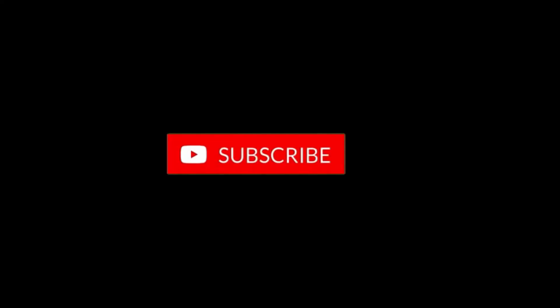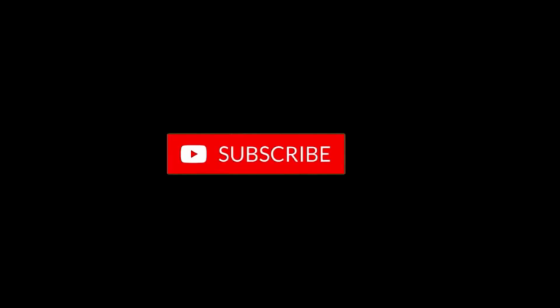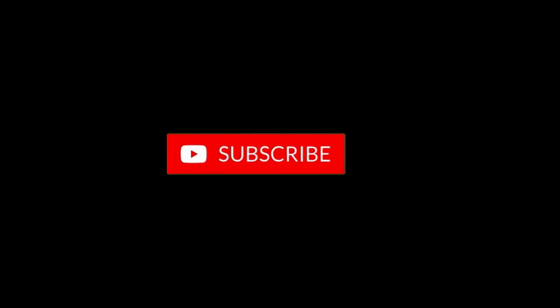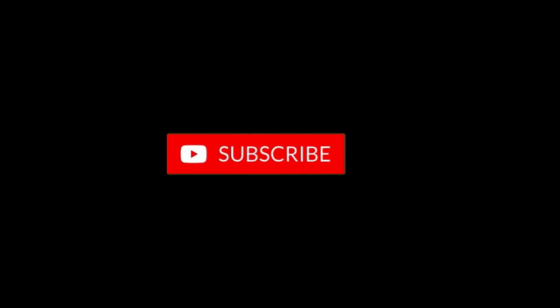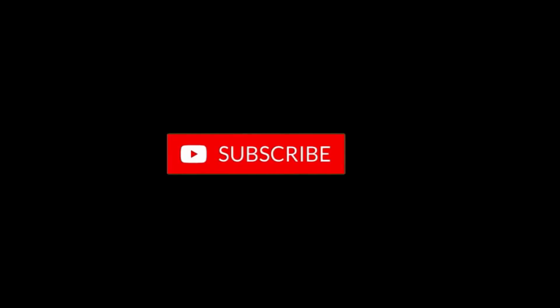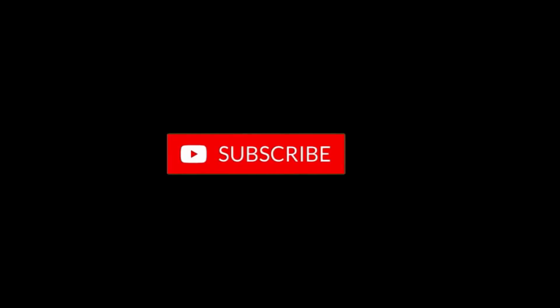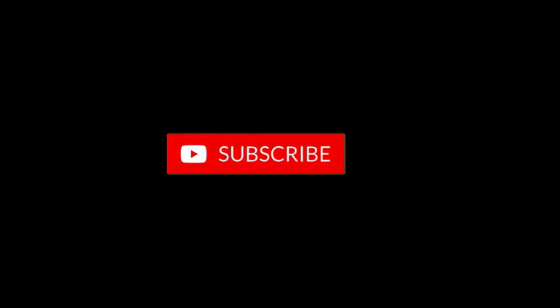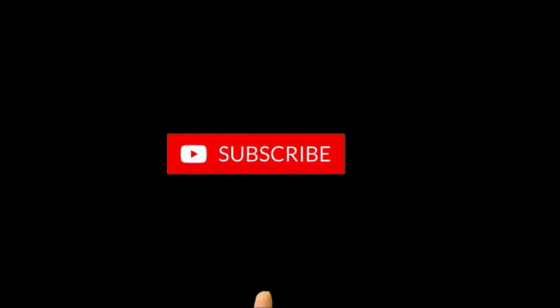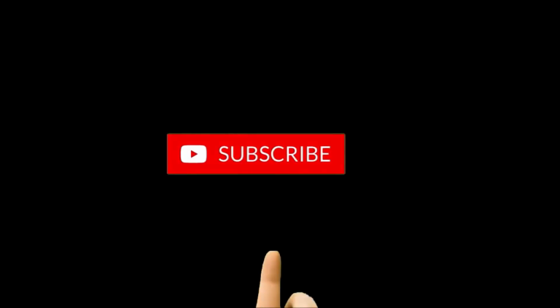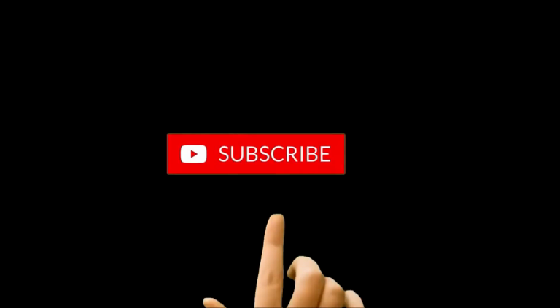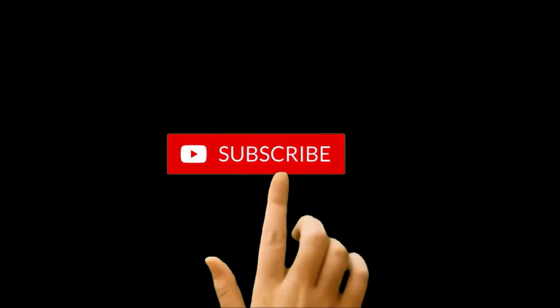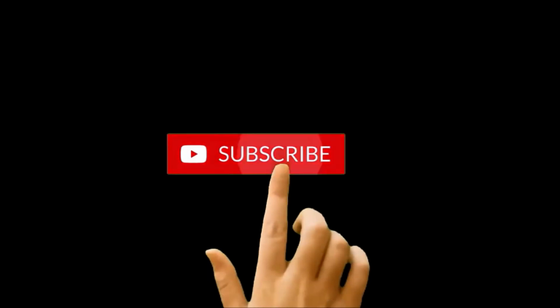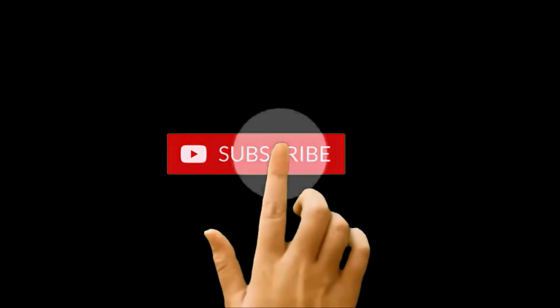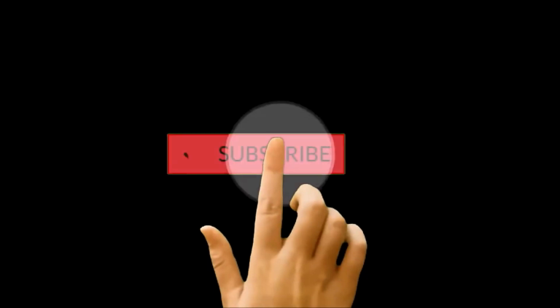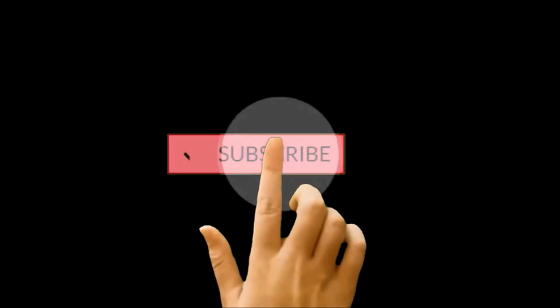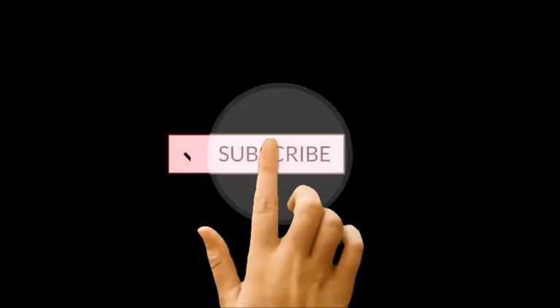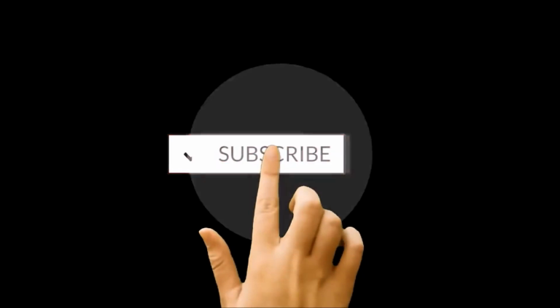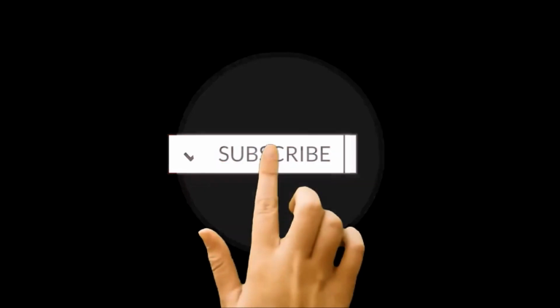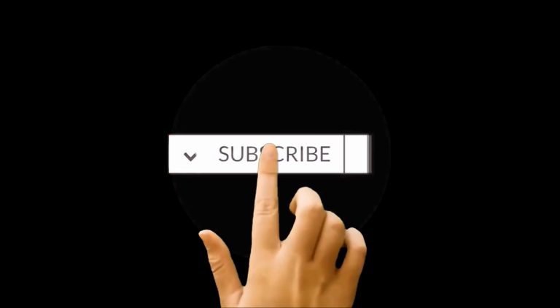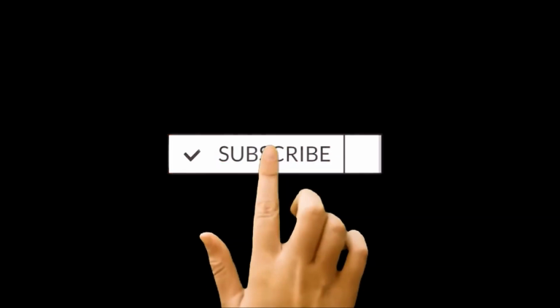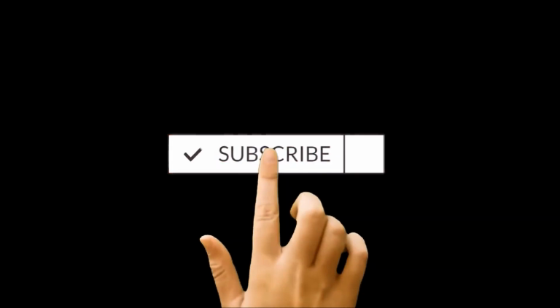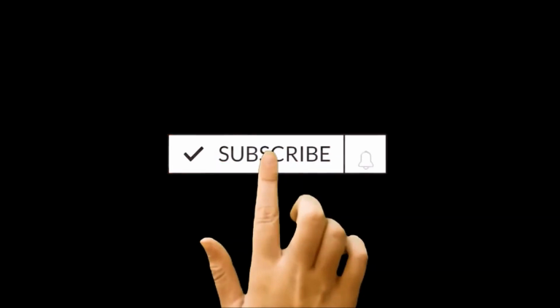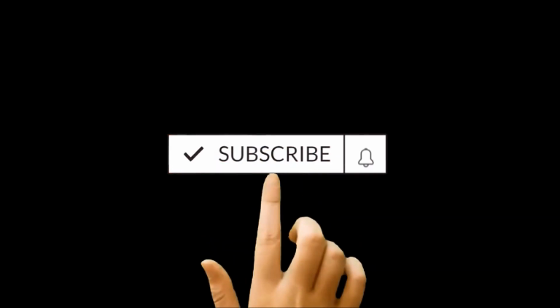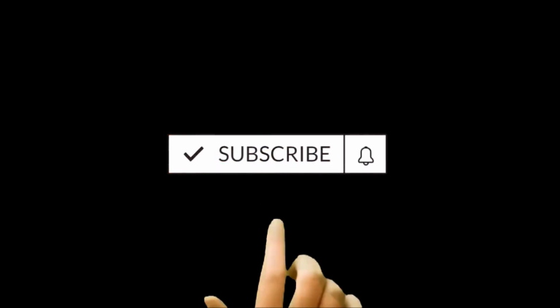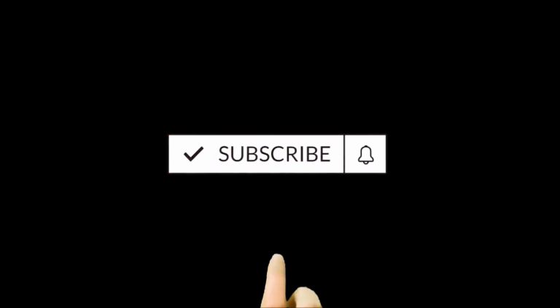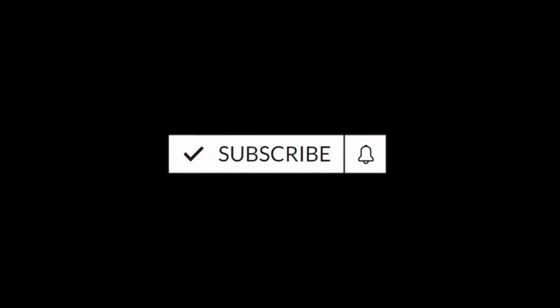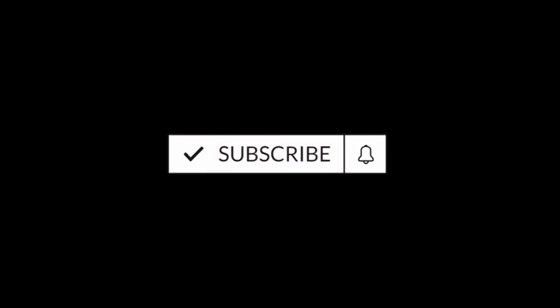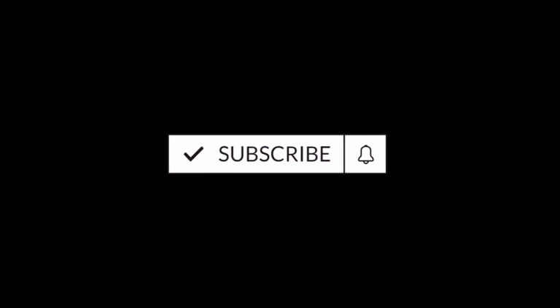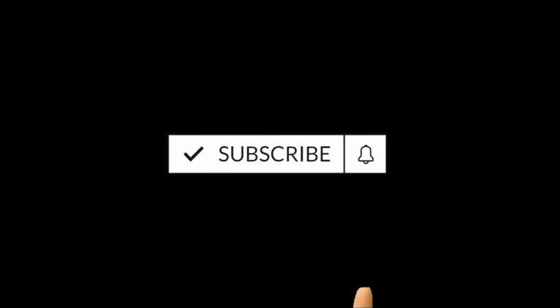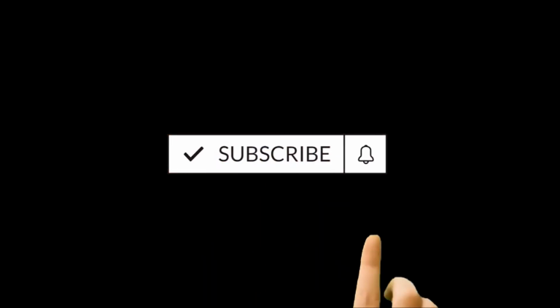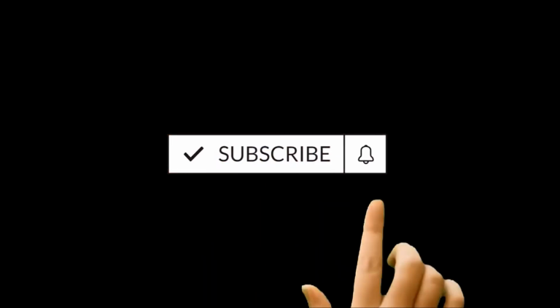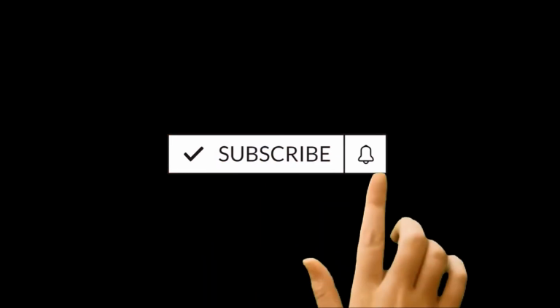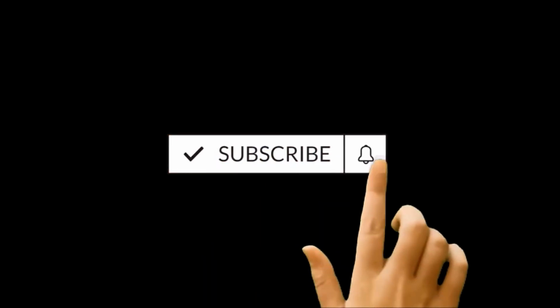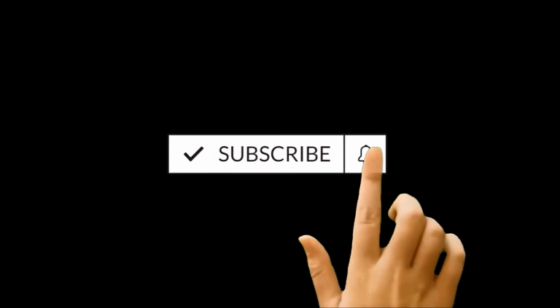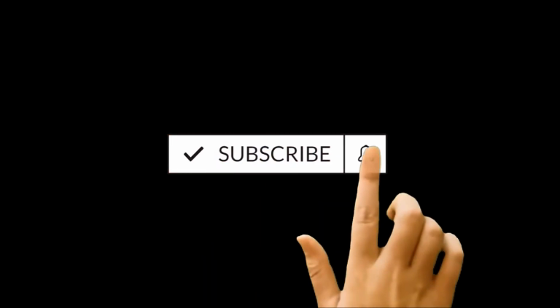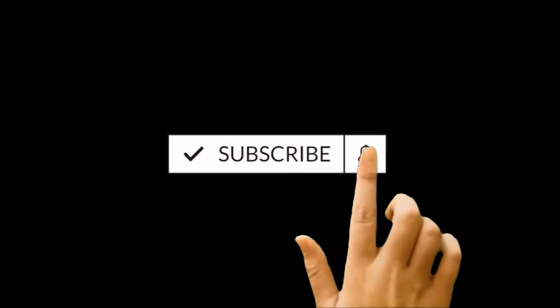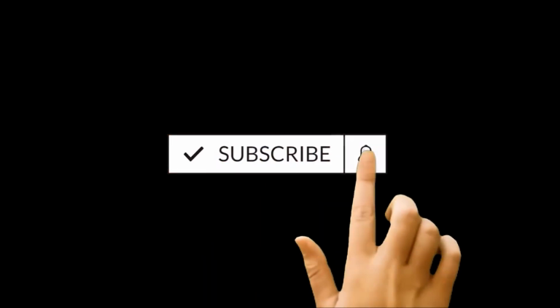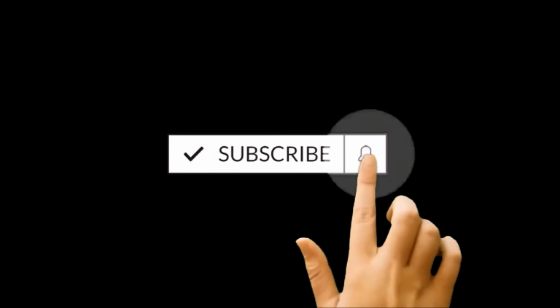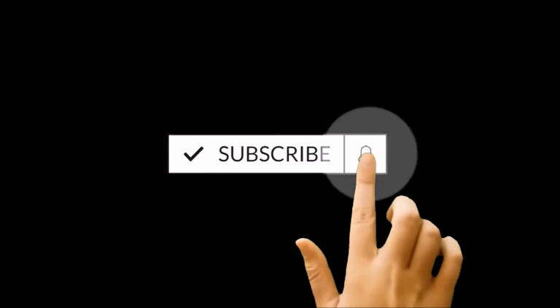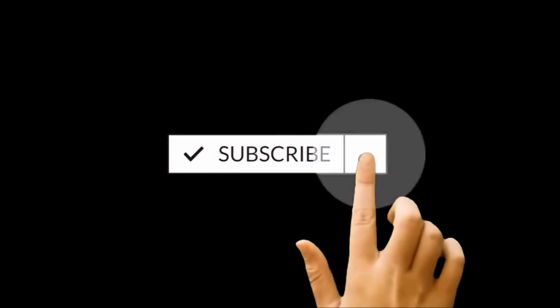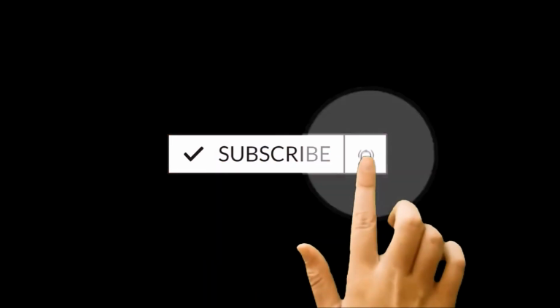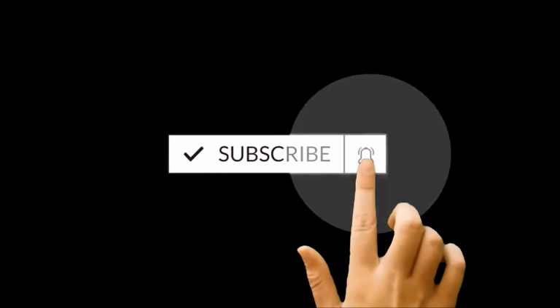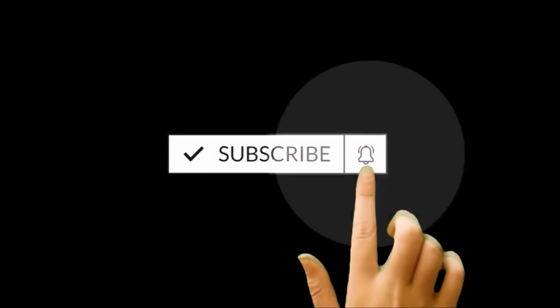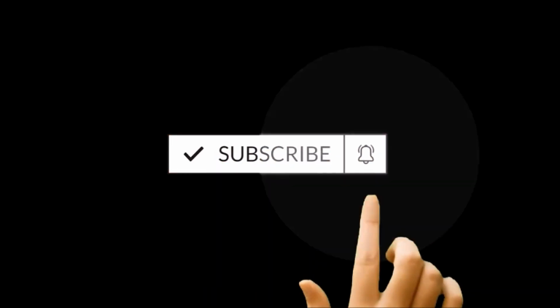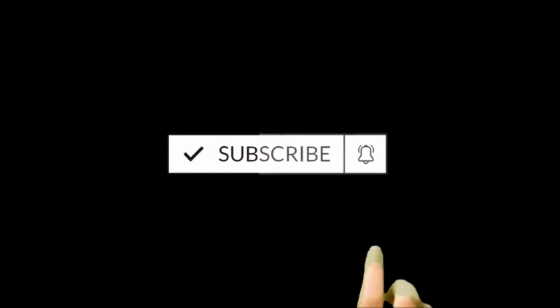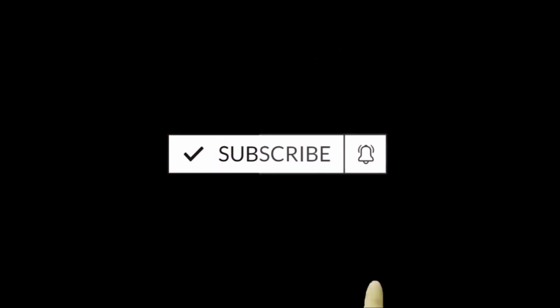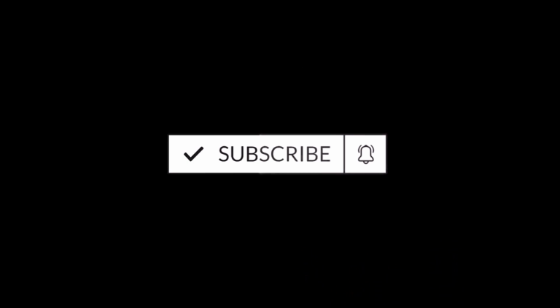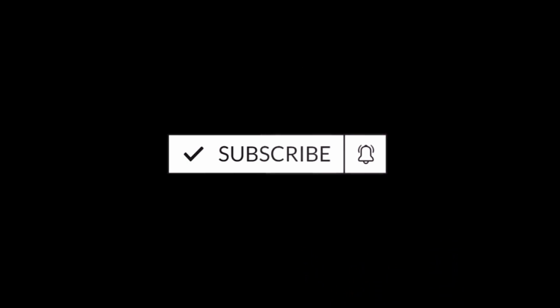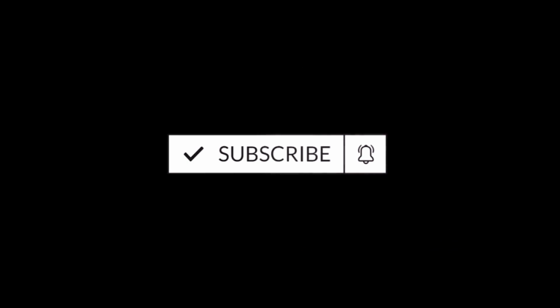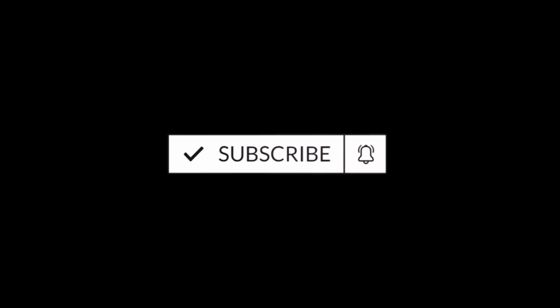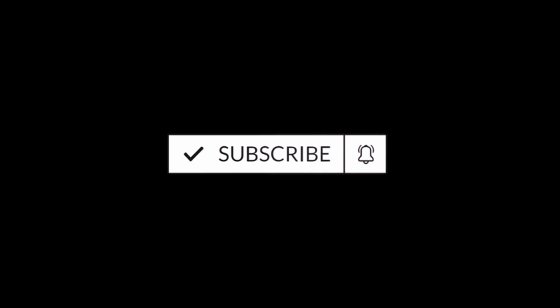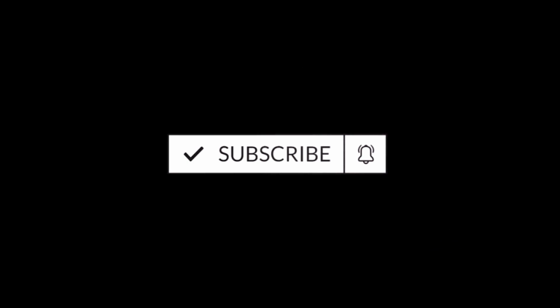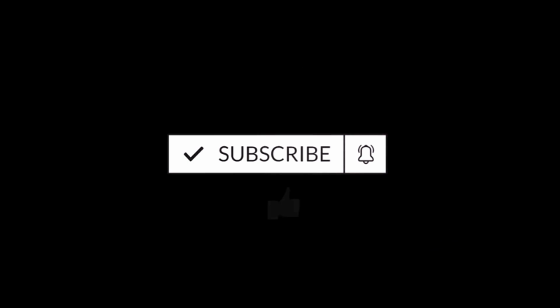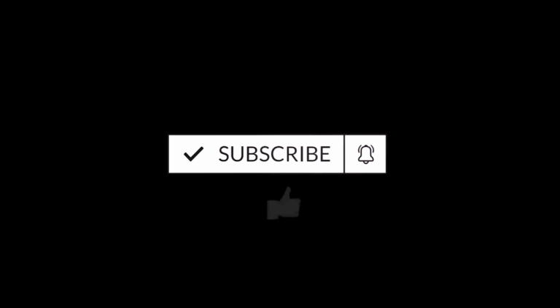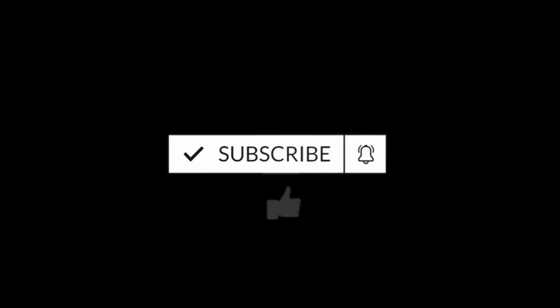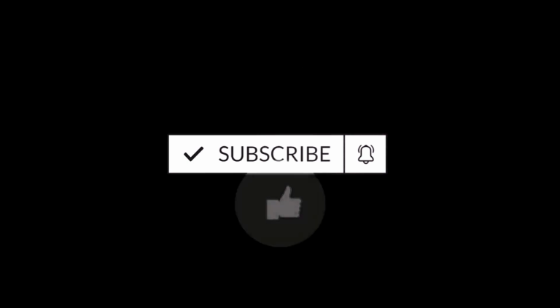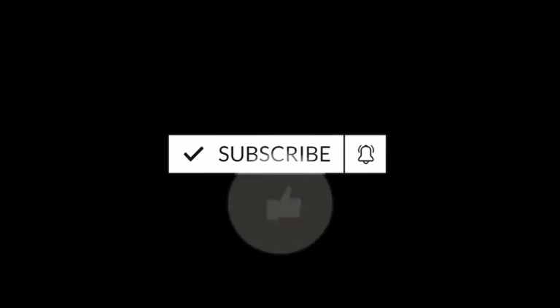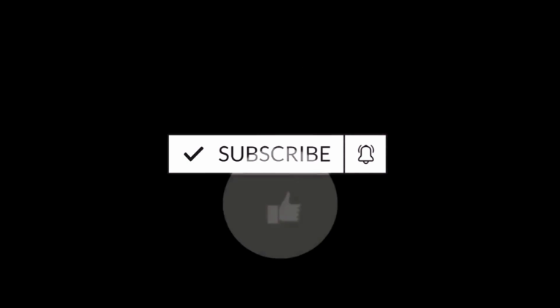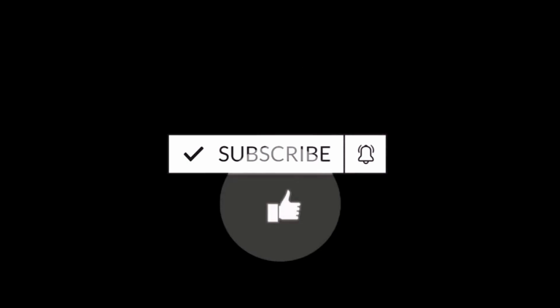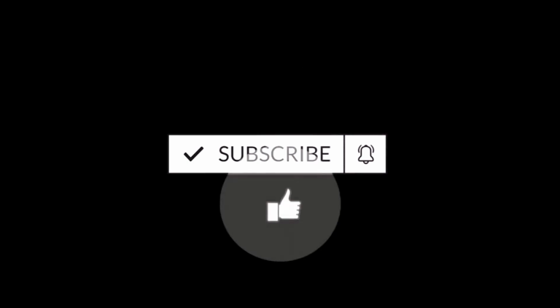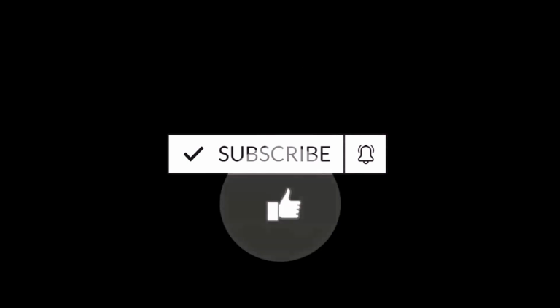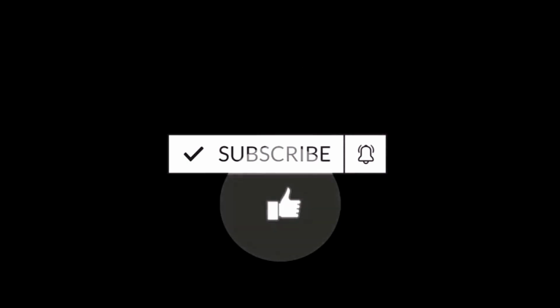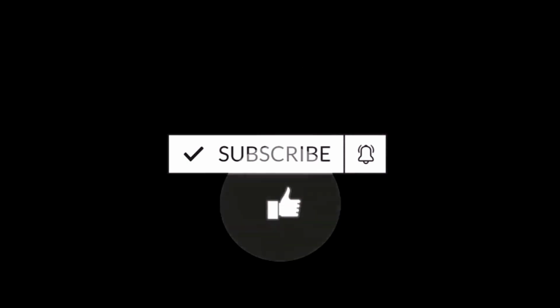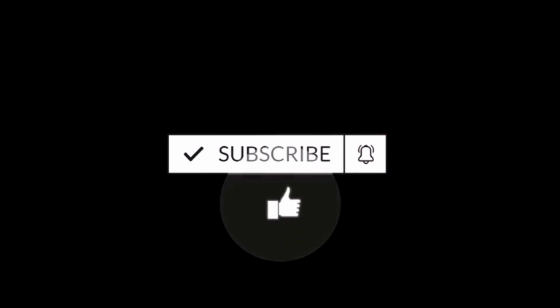But before we start, if you are new to this channel, then do not forget to hit the subscribe button and press the bell icon to get notifications for future uploads.